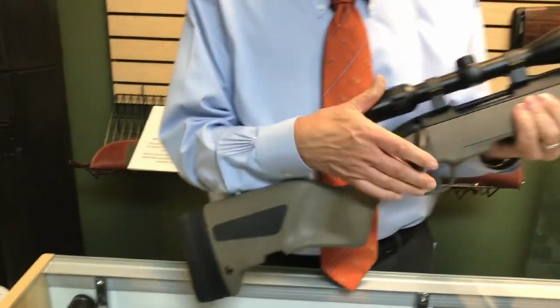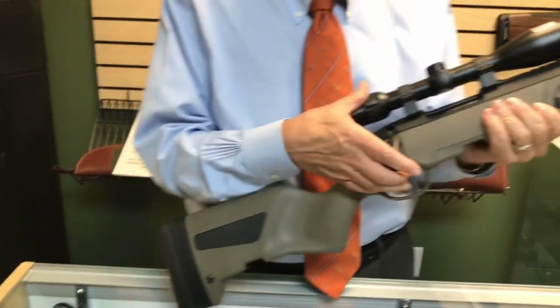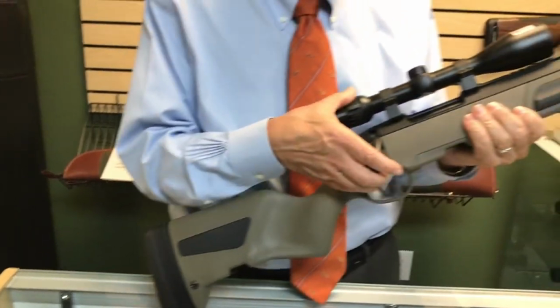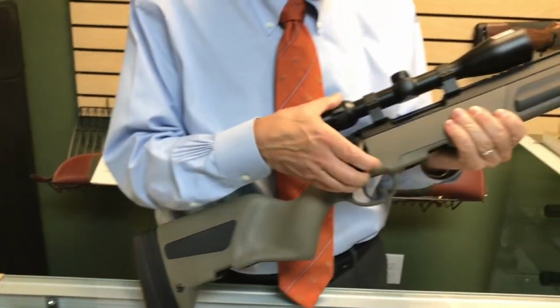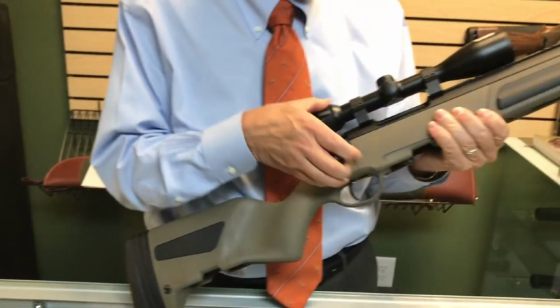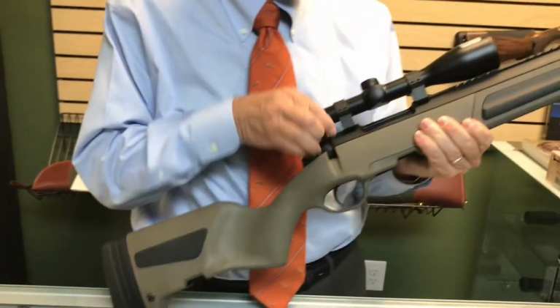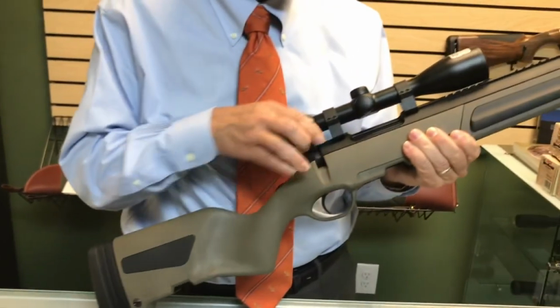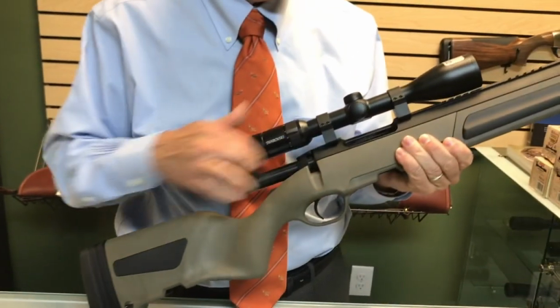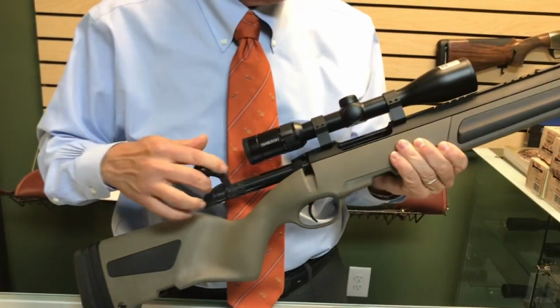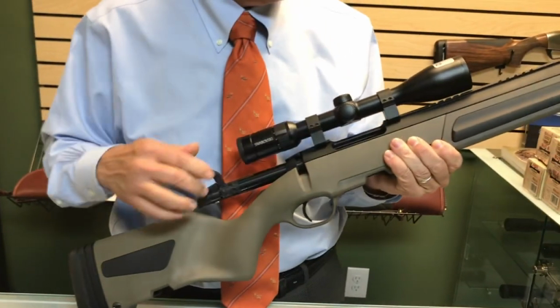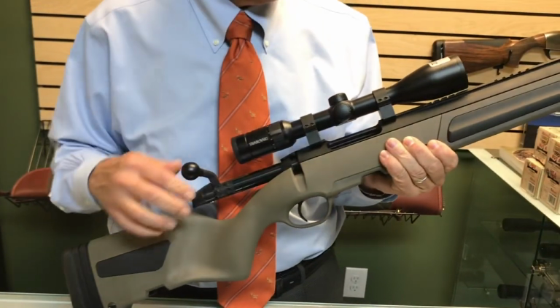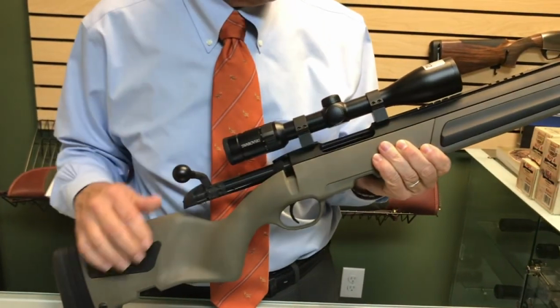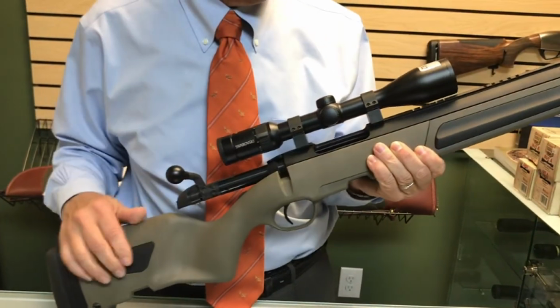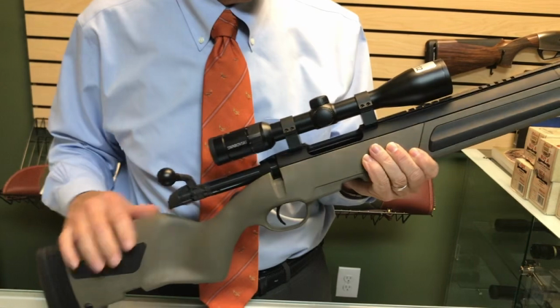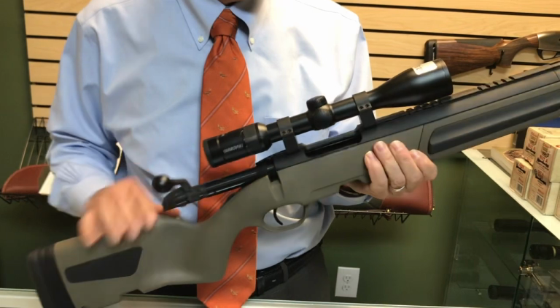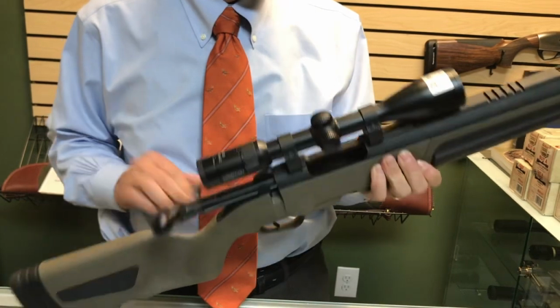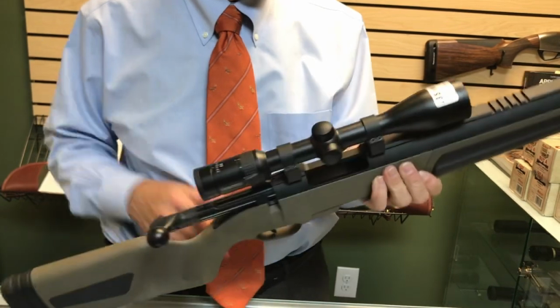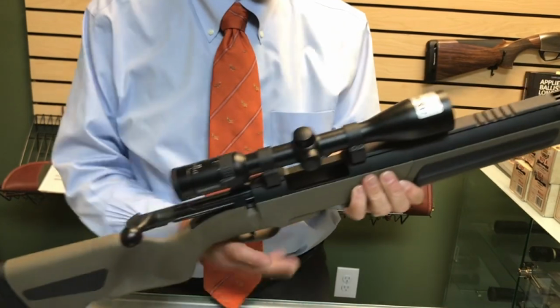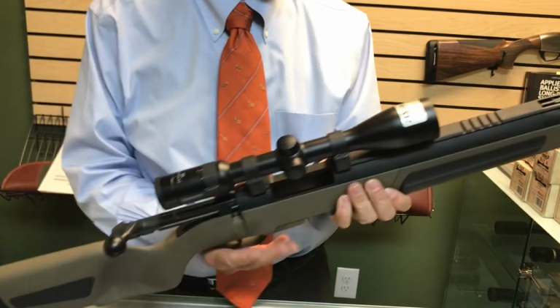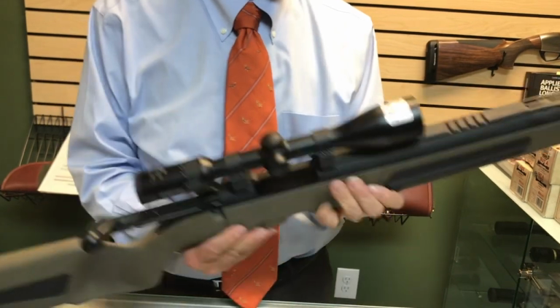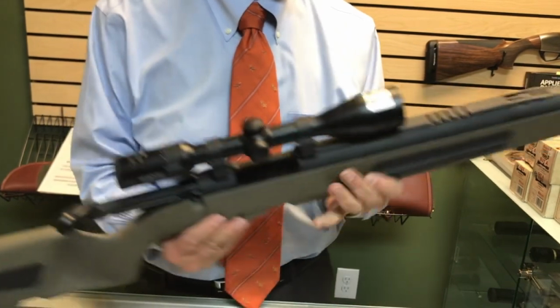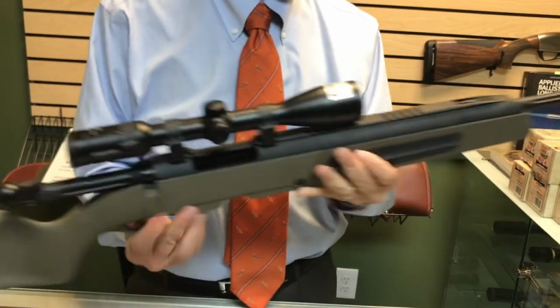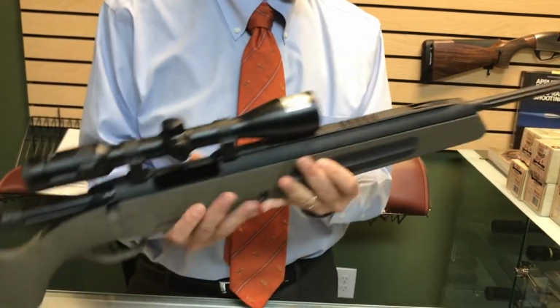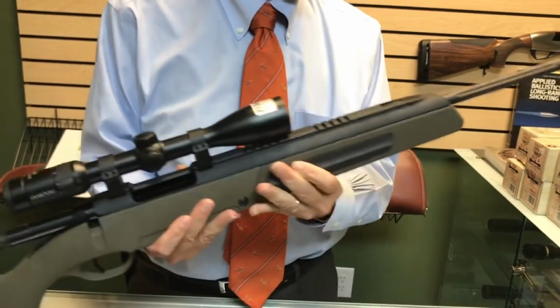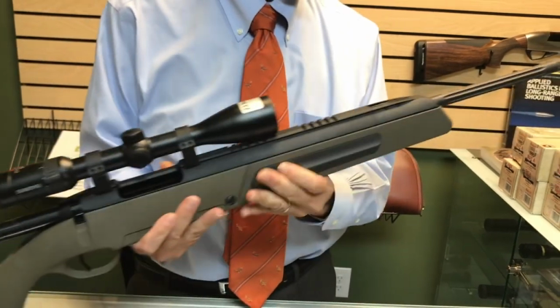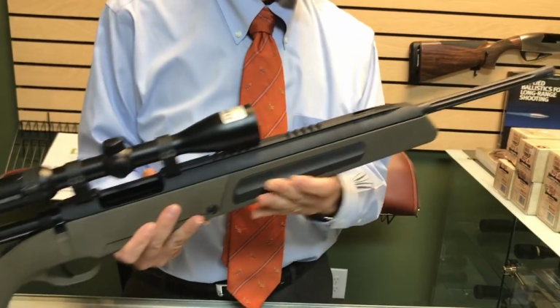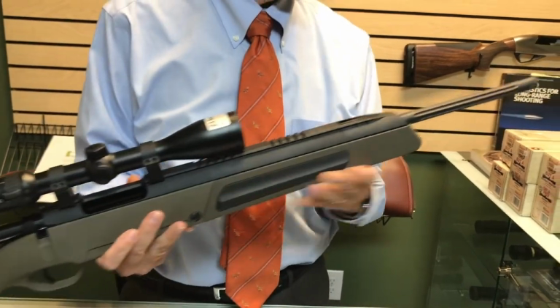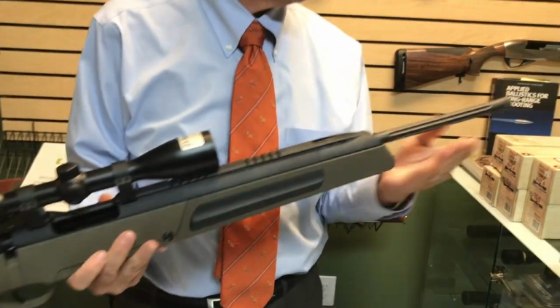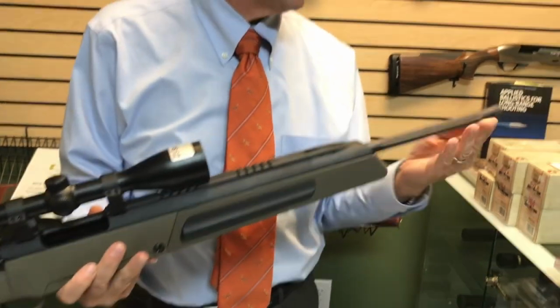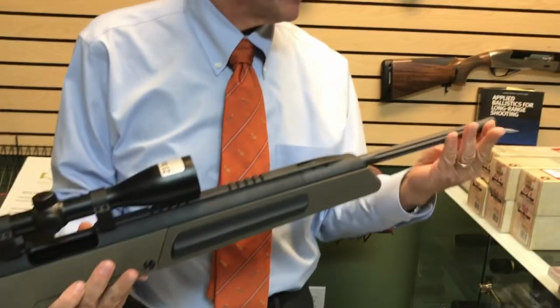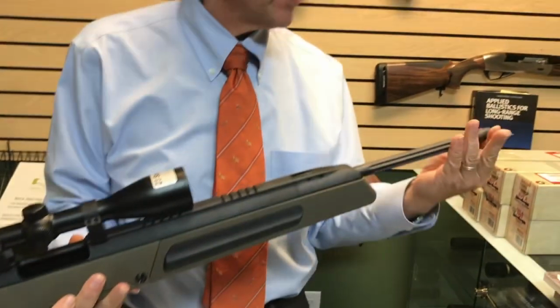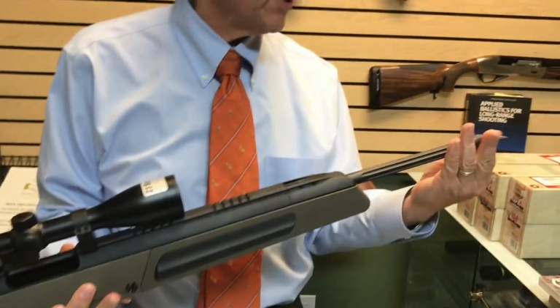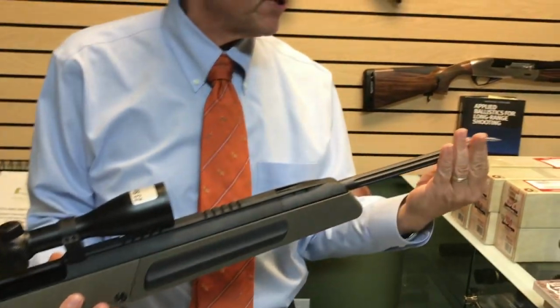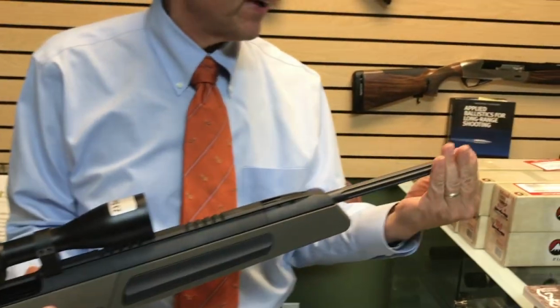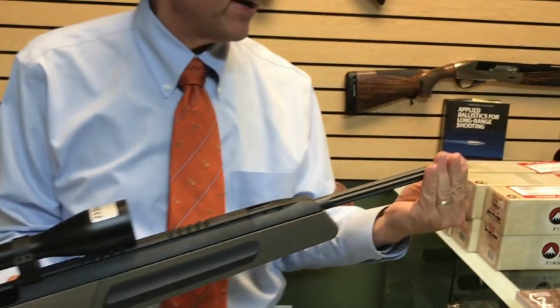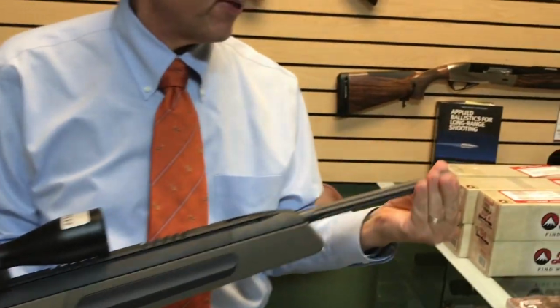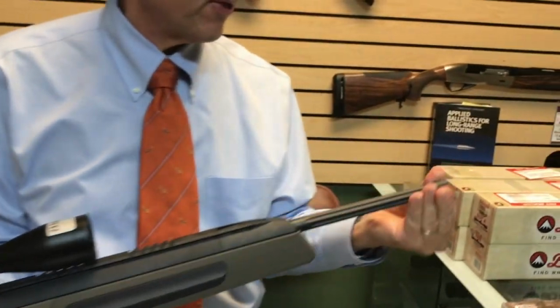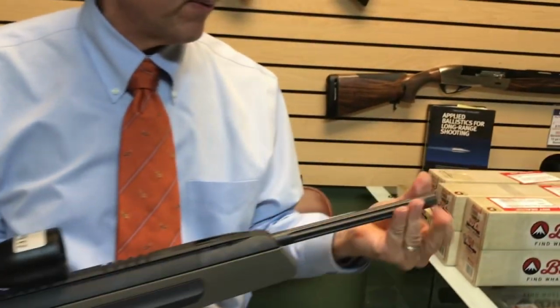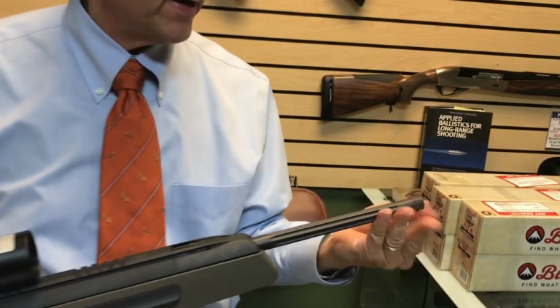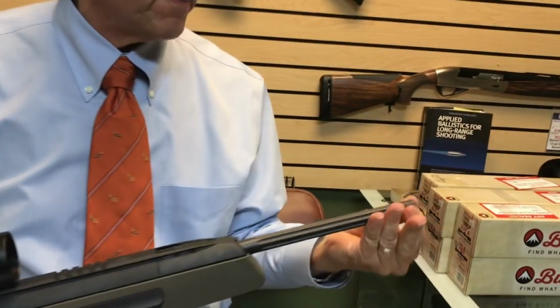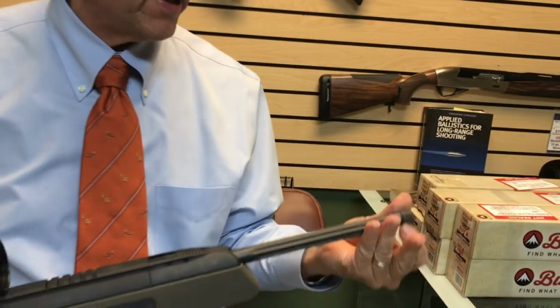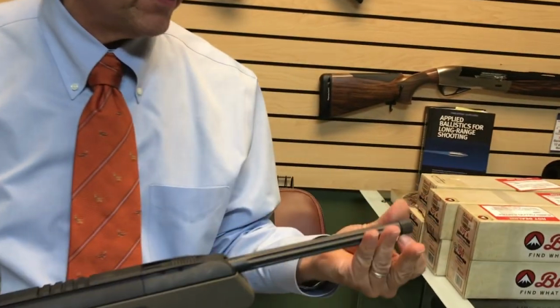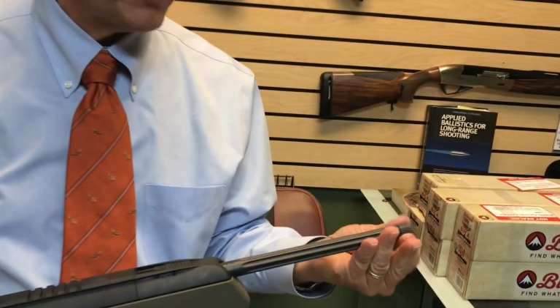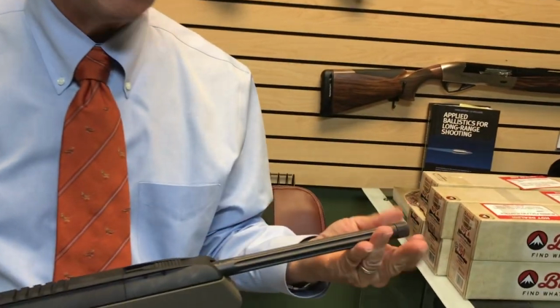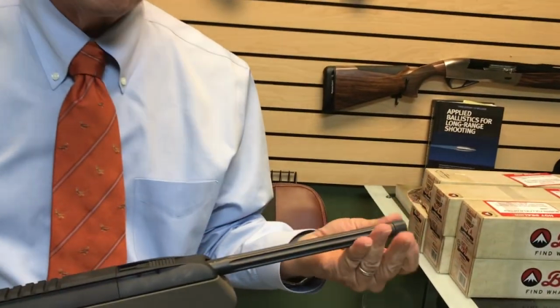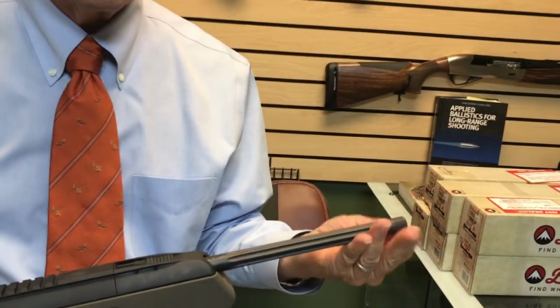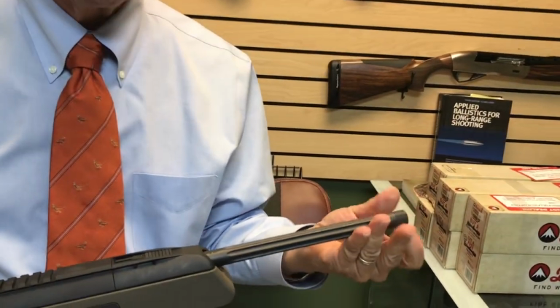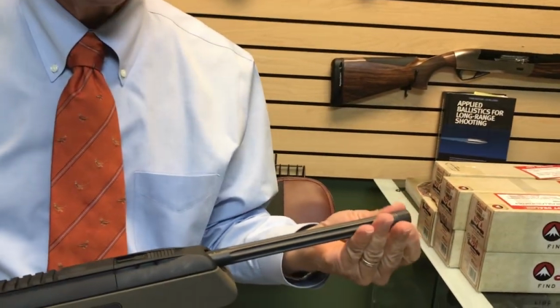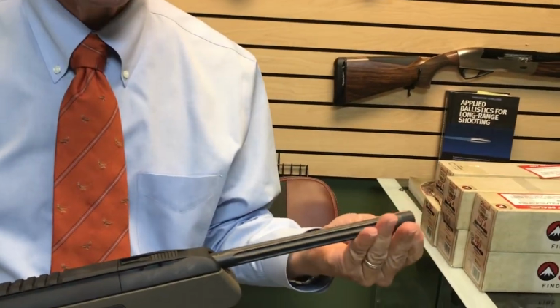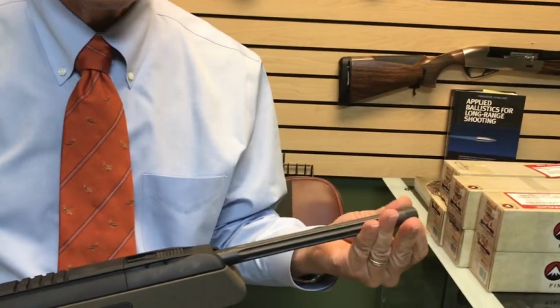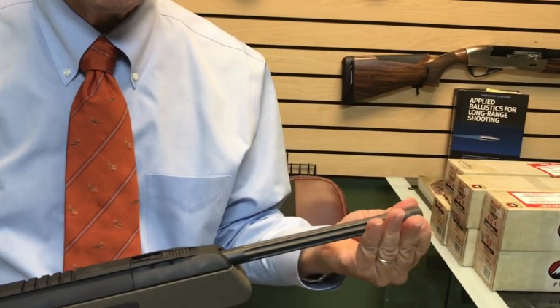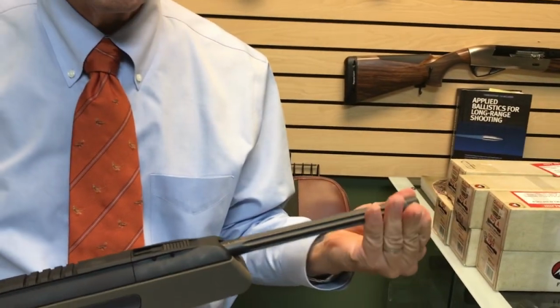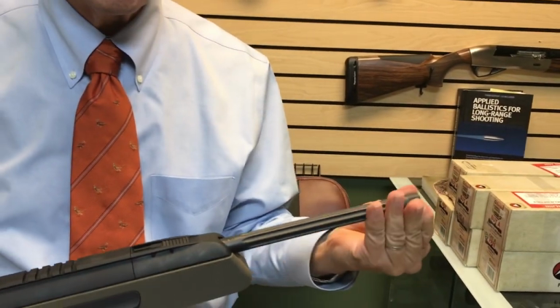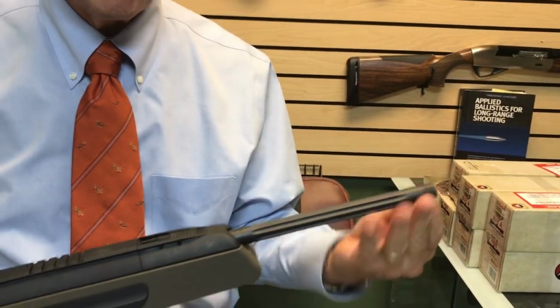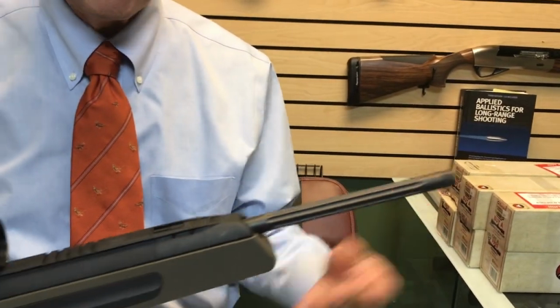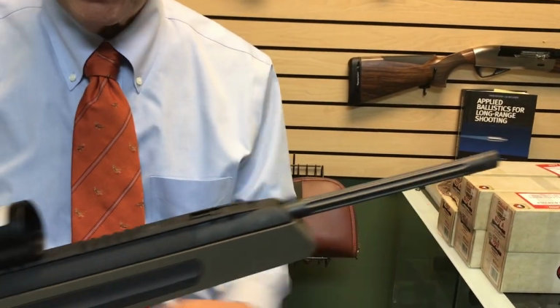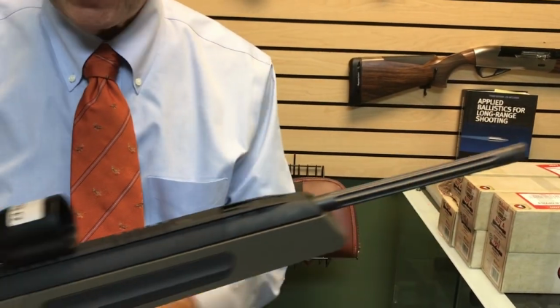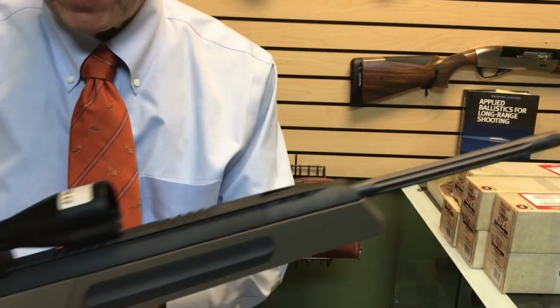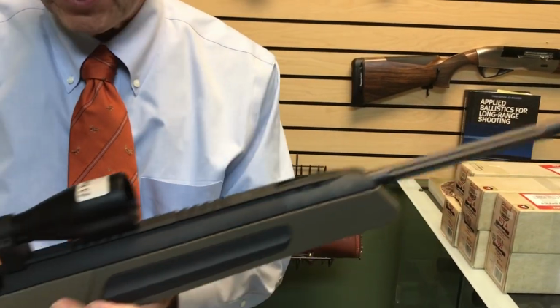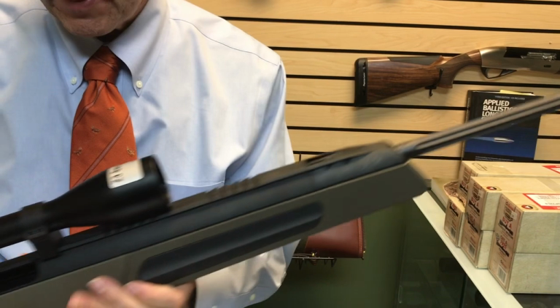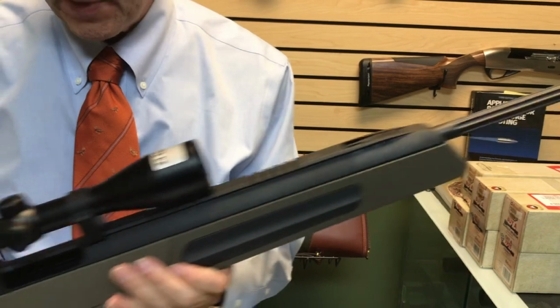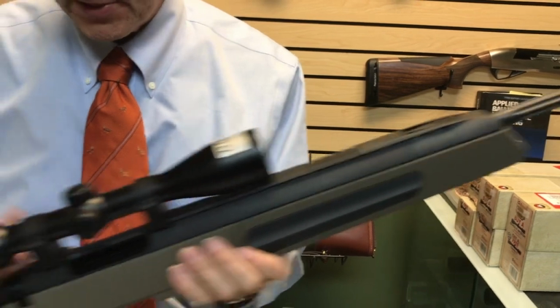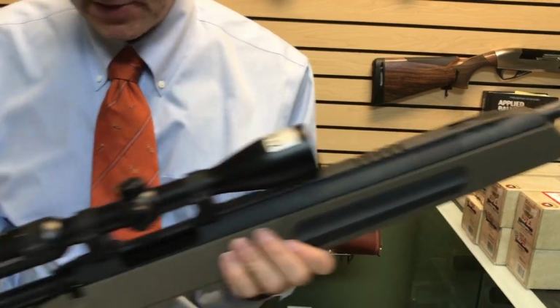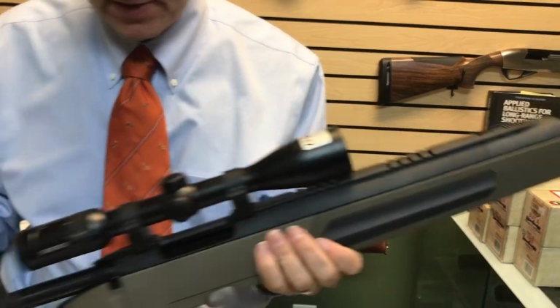It comes in .308. It's got a fluted barrel and also a threaded barrel, so if you wanted to put suppression on it, you could put a suppressor.